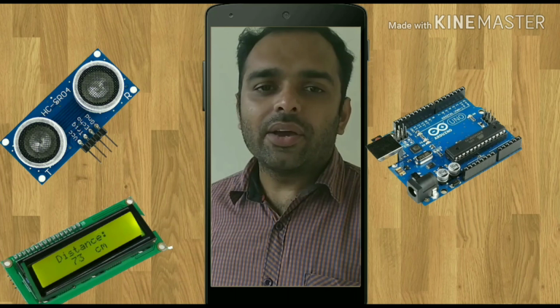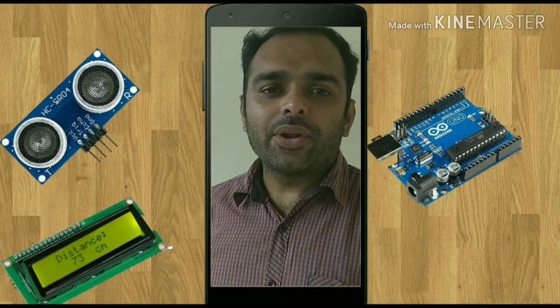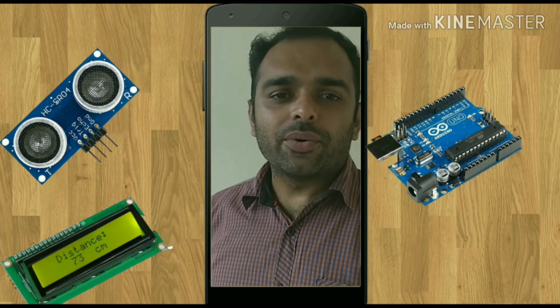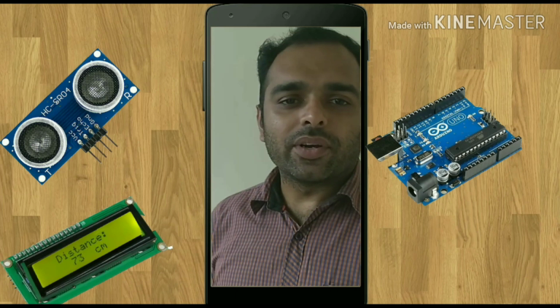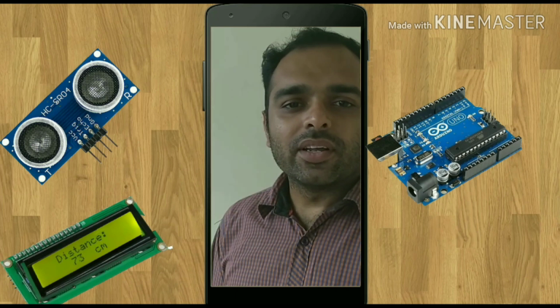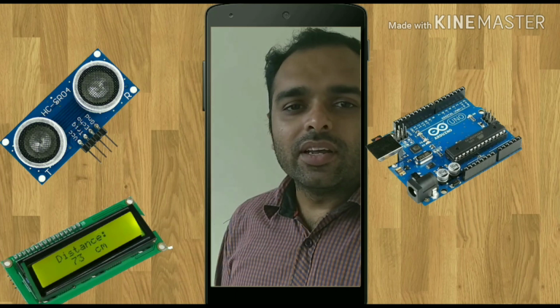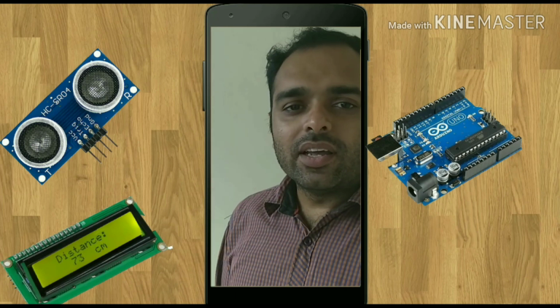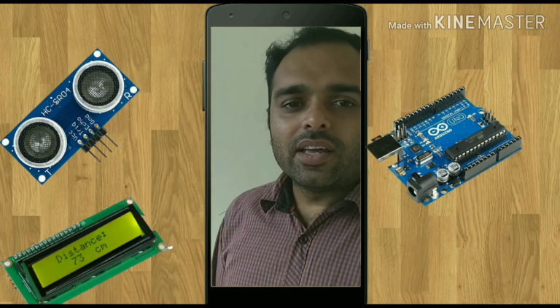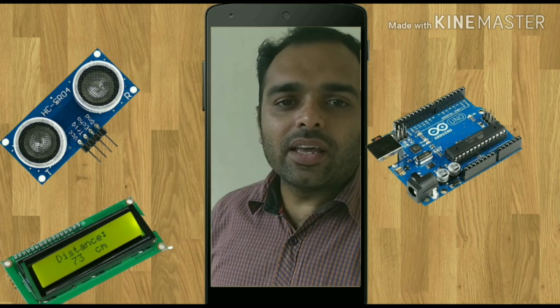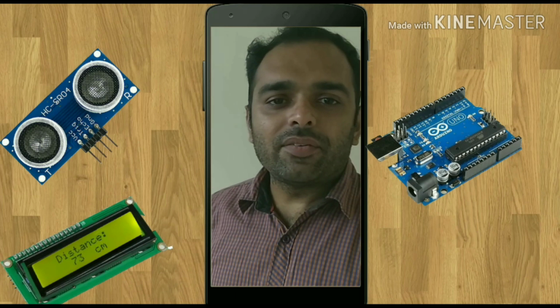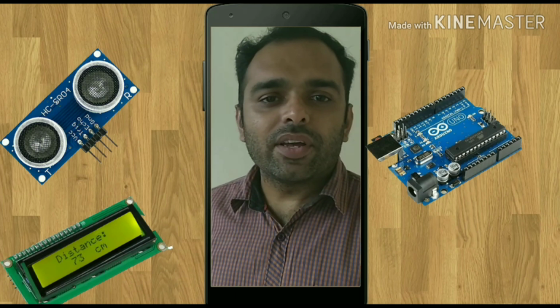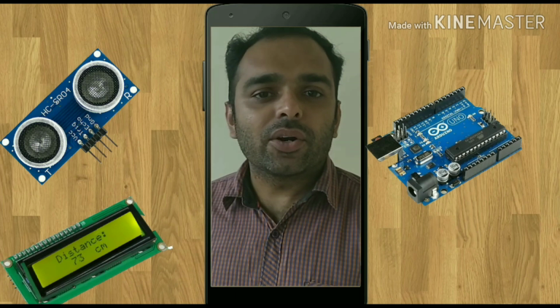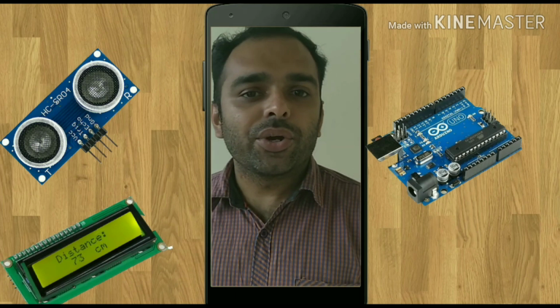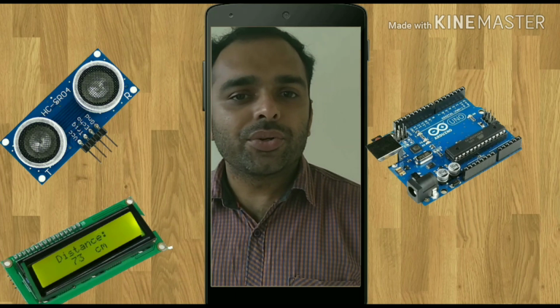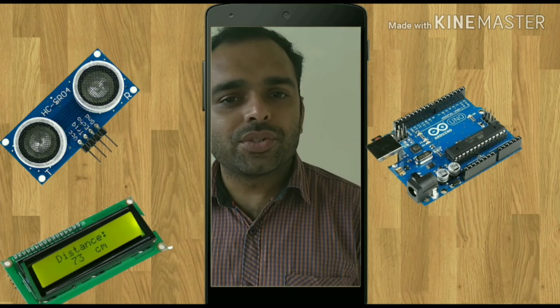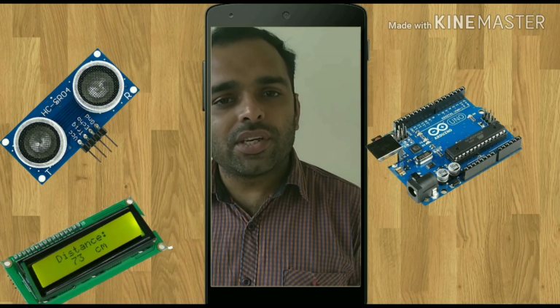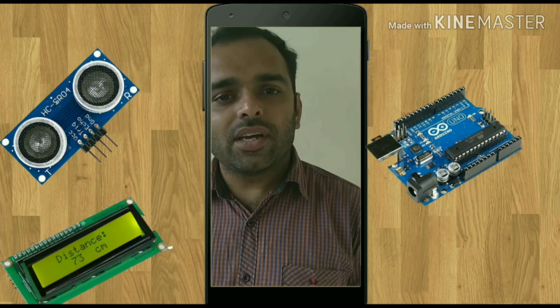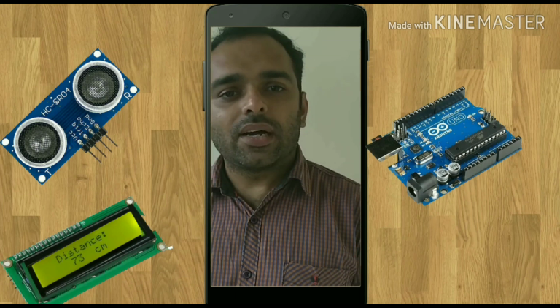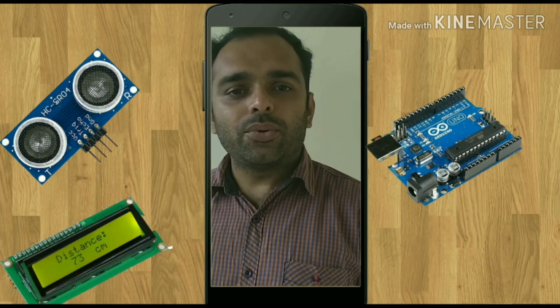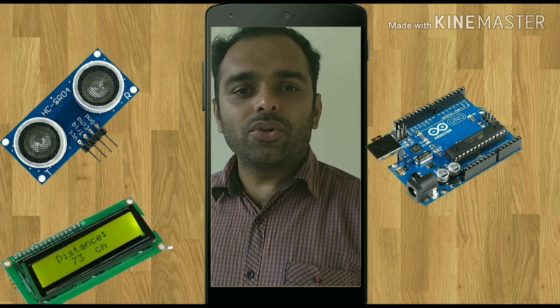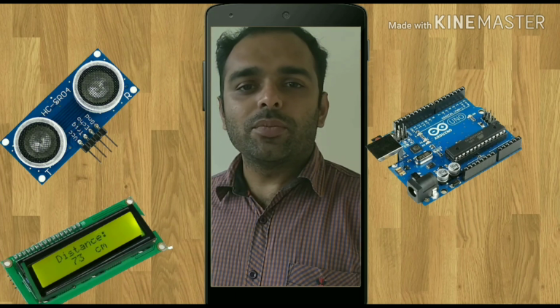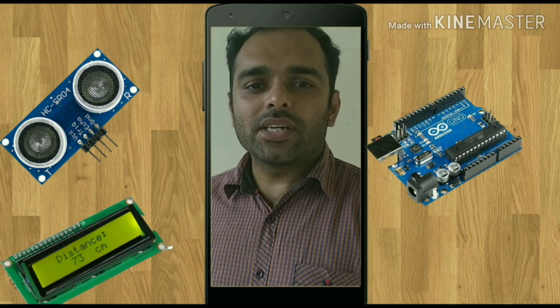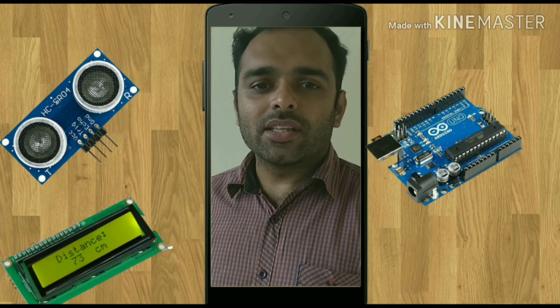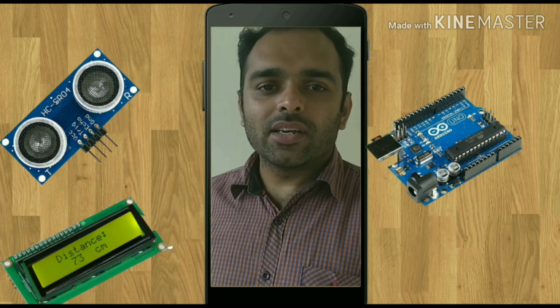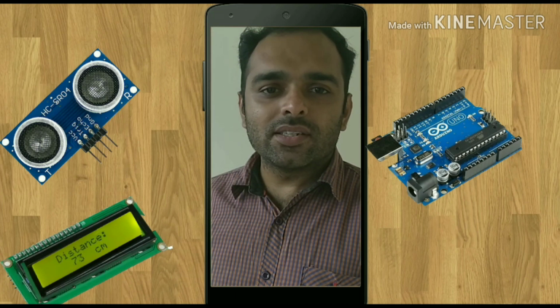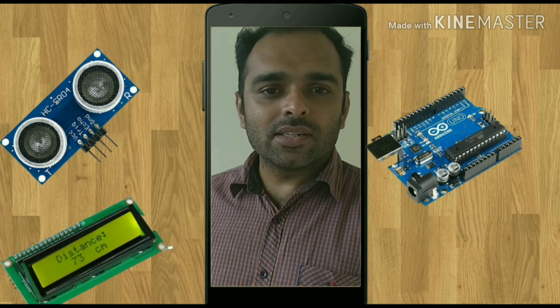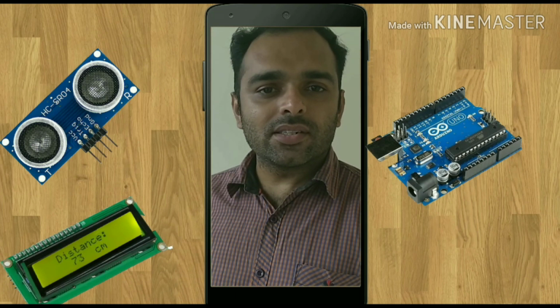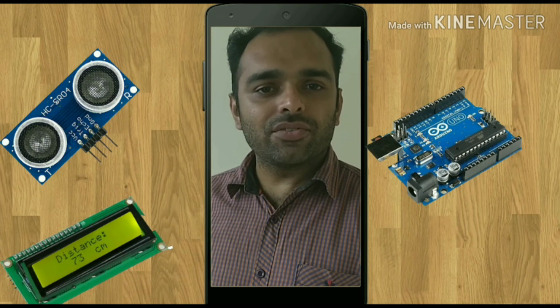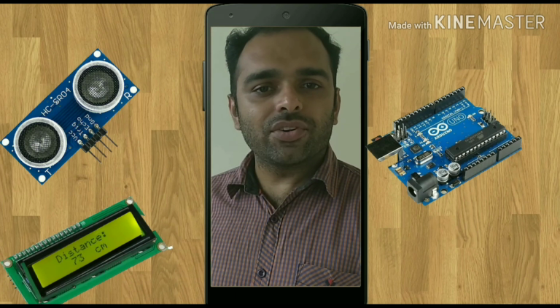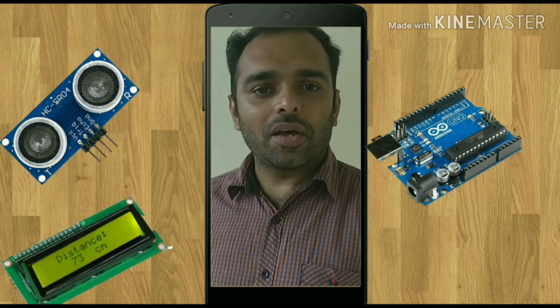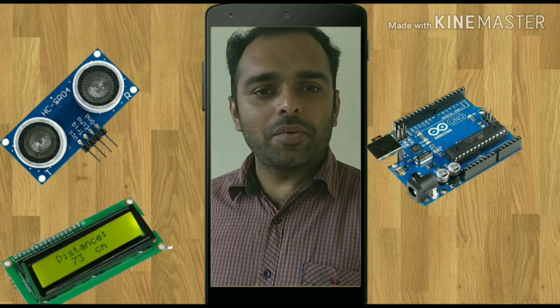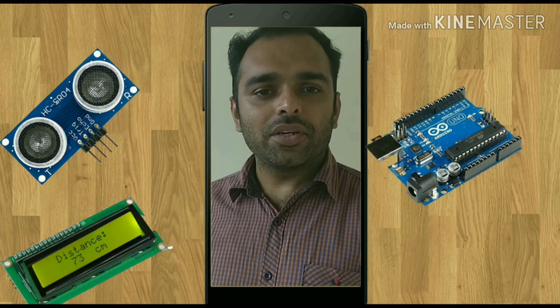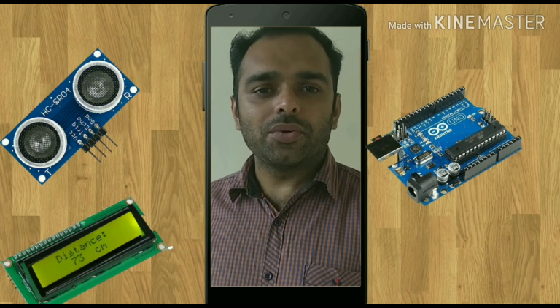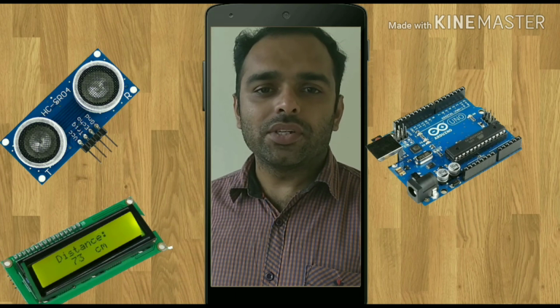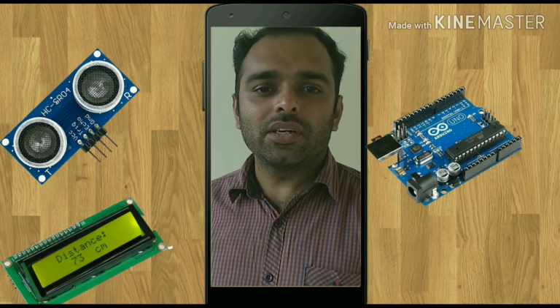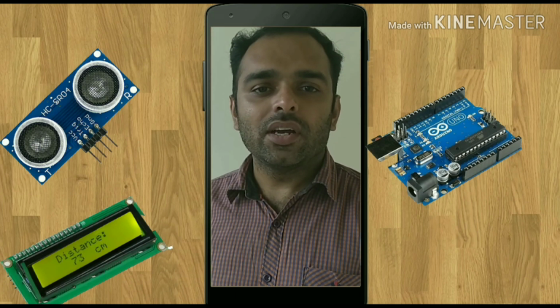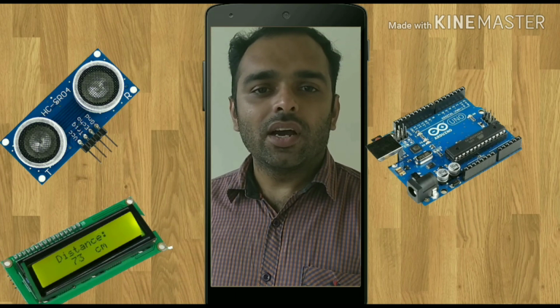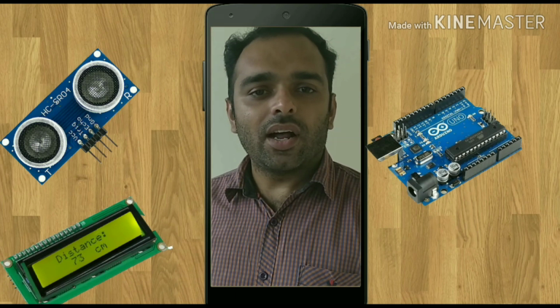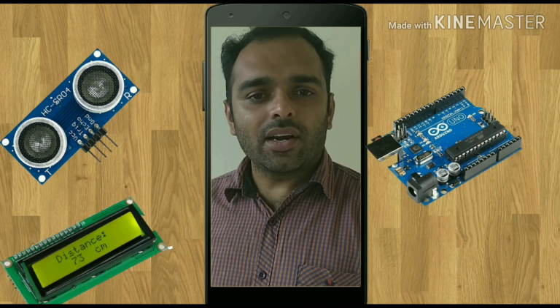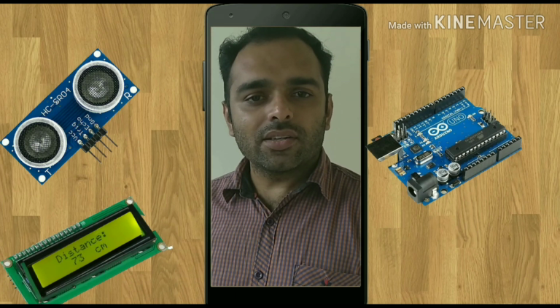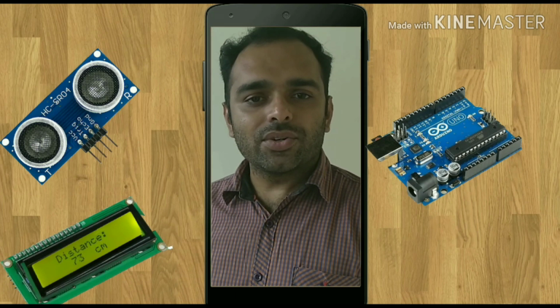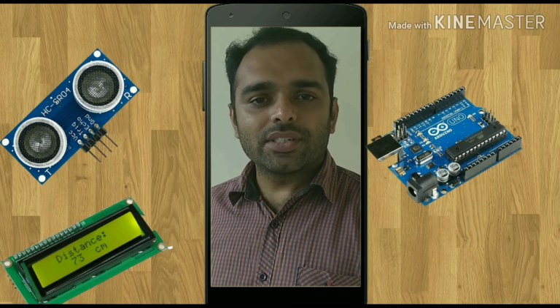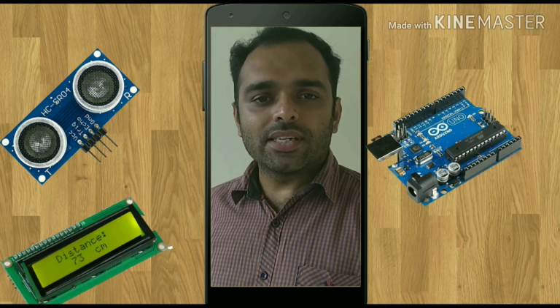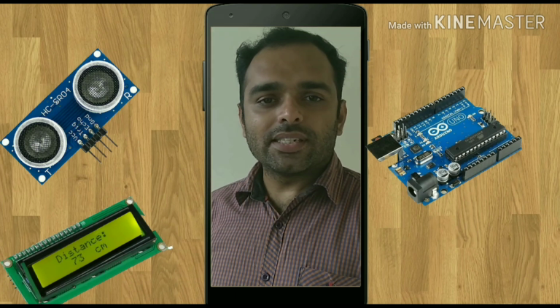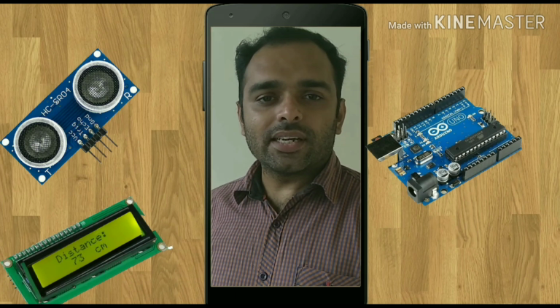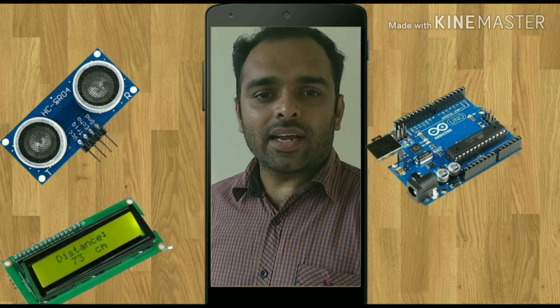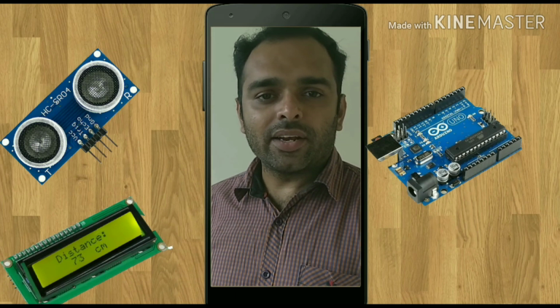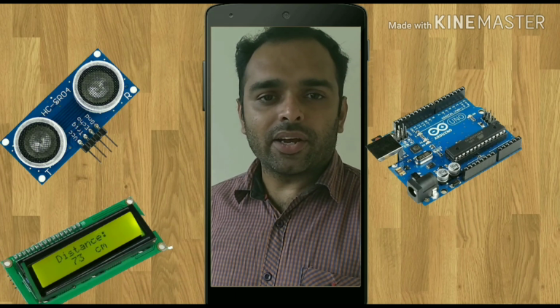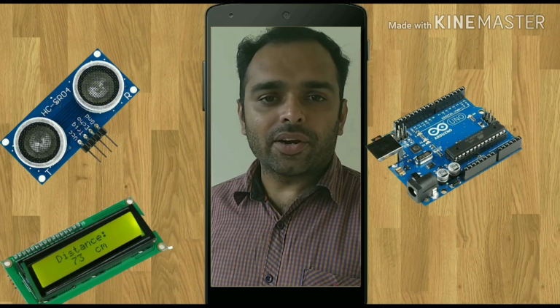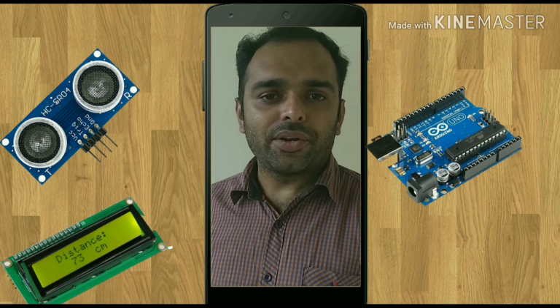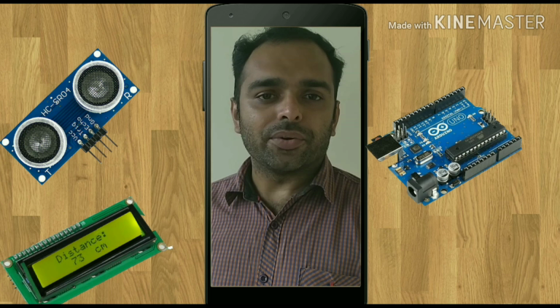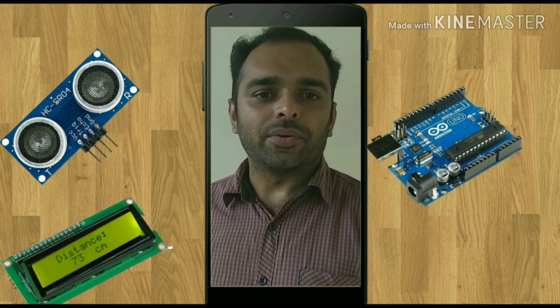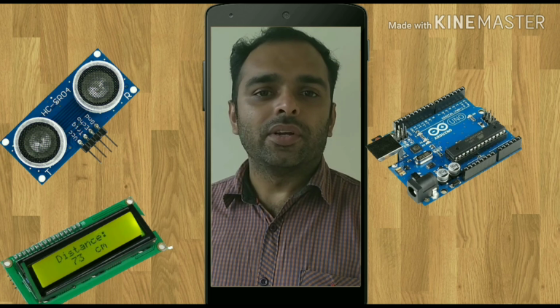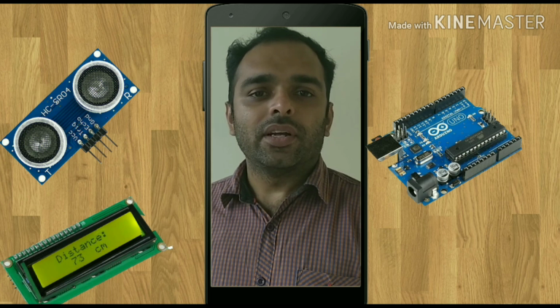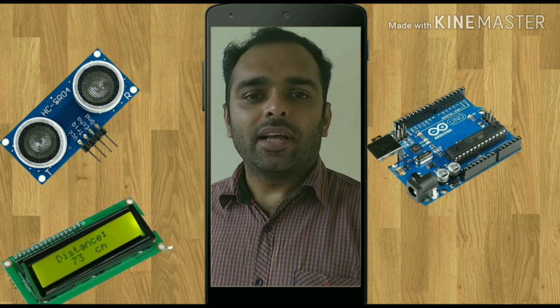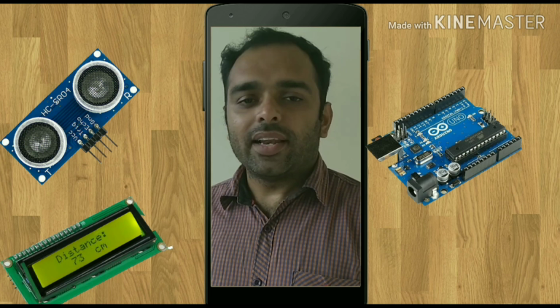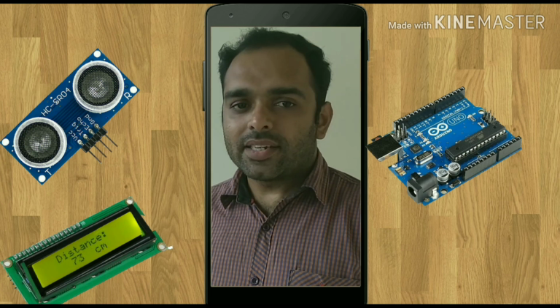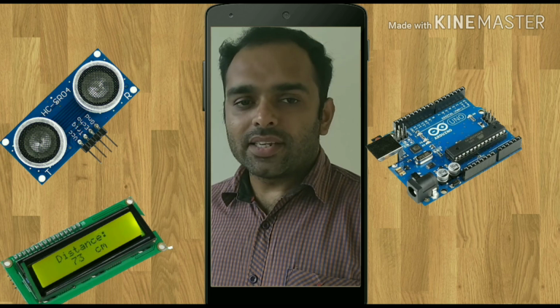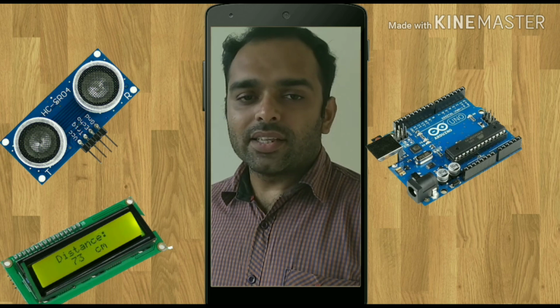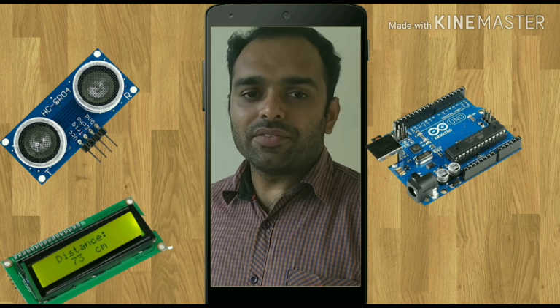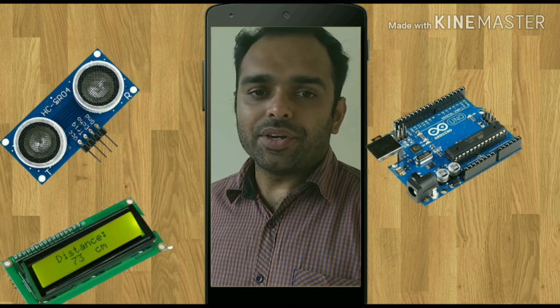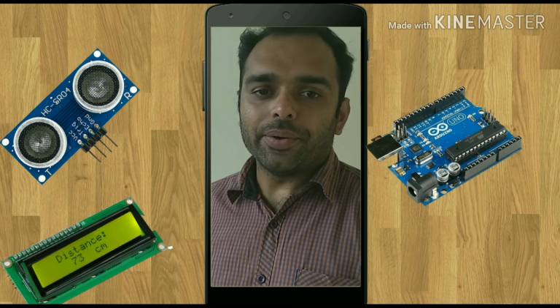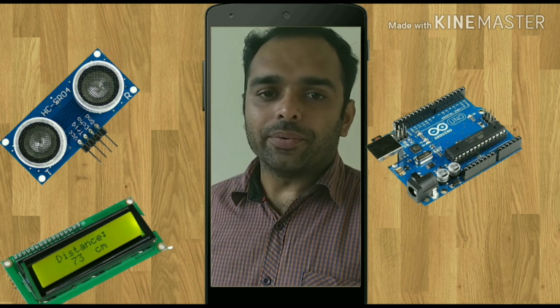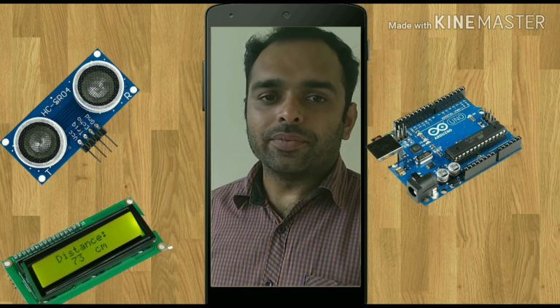Hi everyone. Here we are going to see how to measure the distance of an object using an ultrasonic sensor and Arduino. Let's see the video.